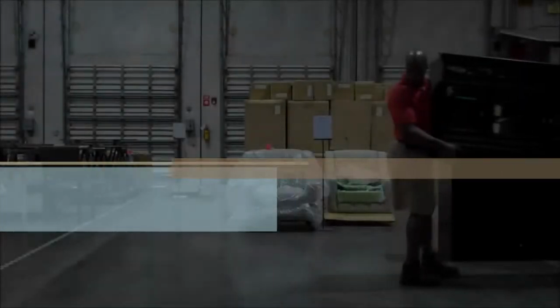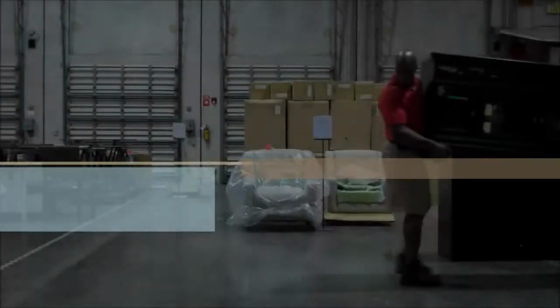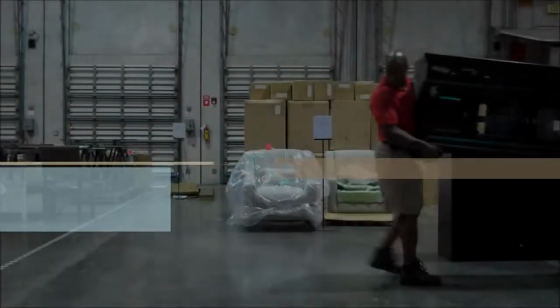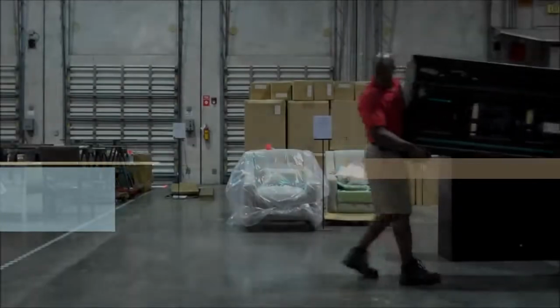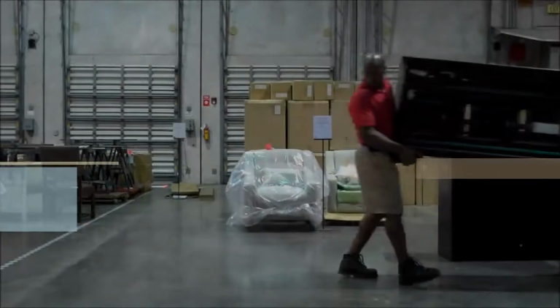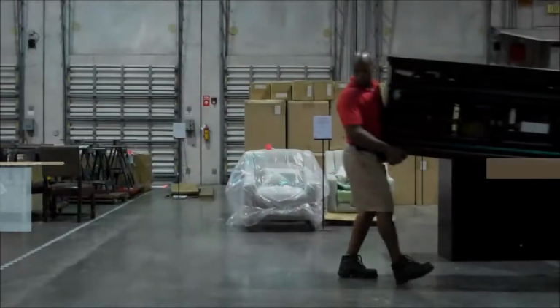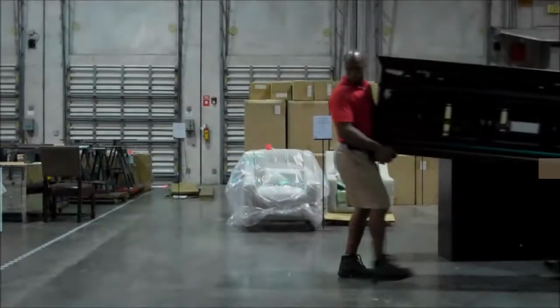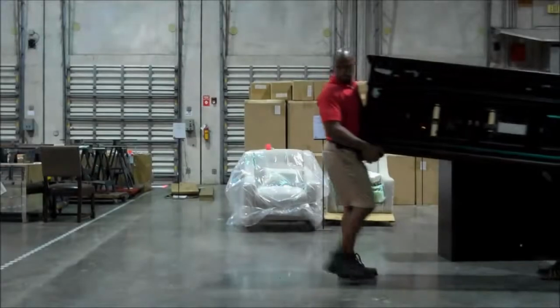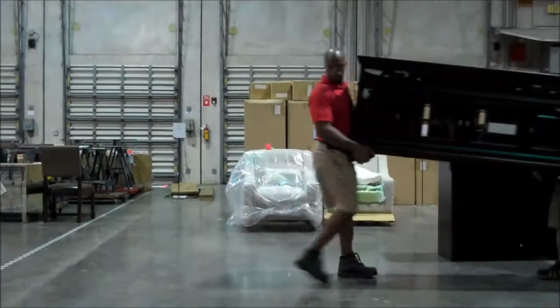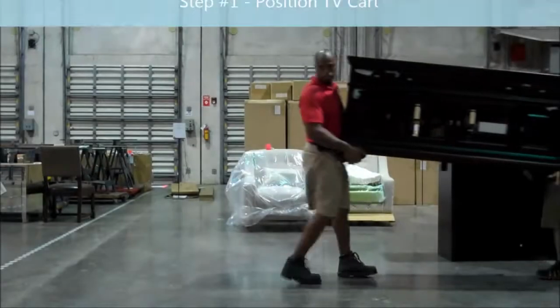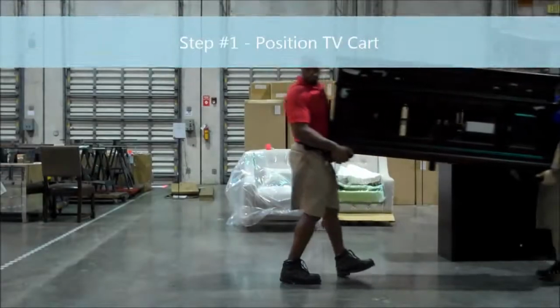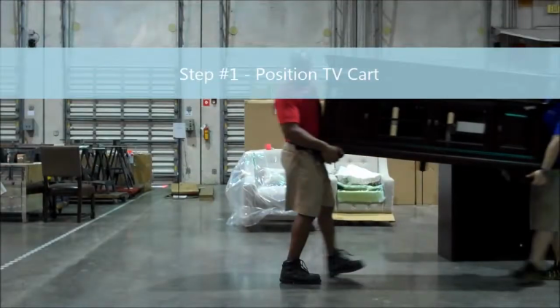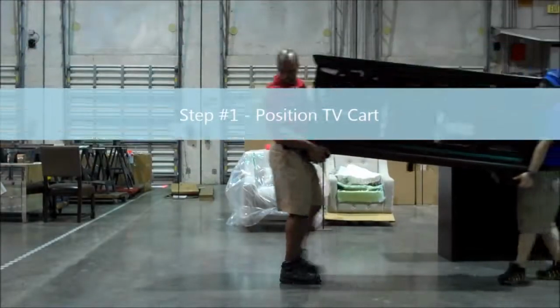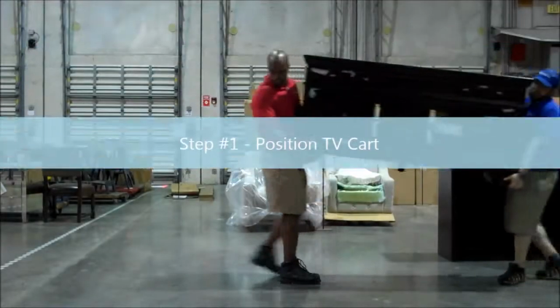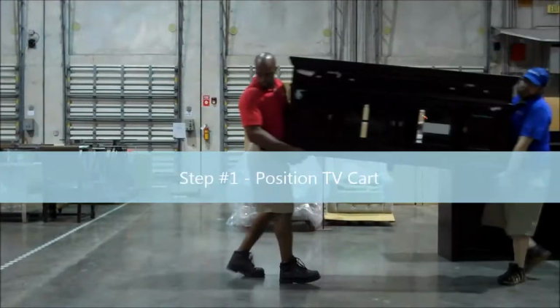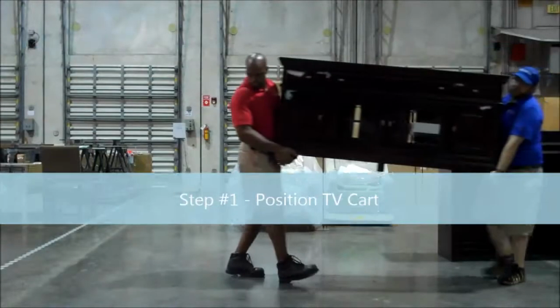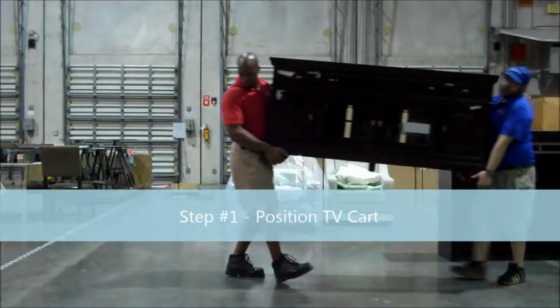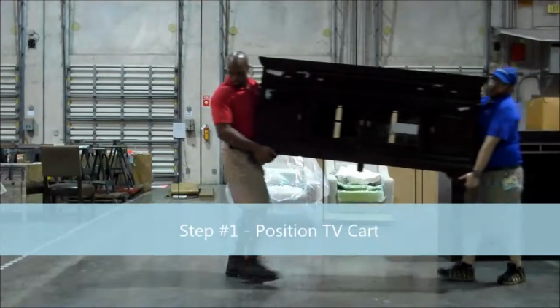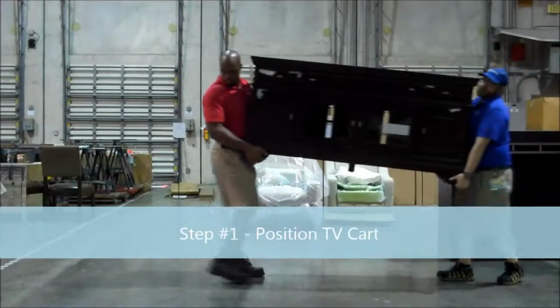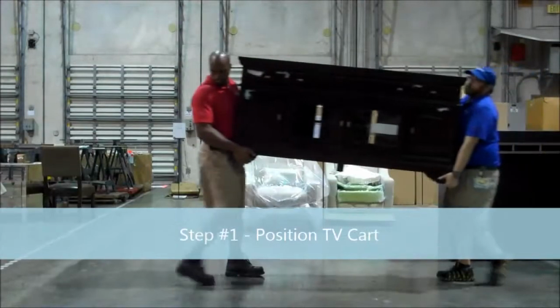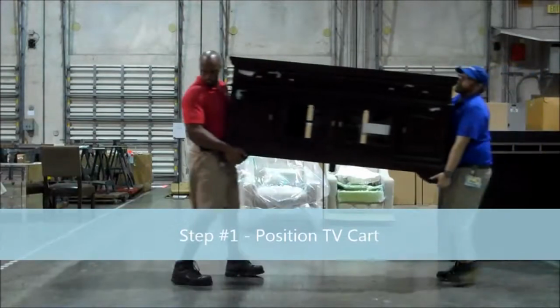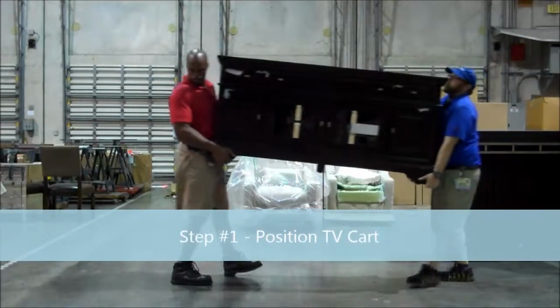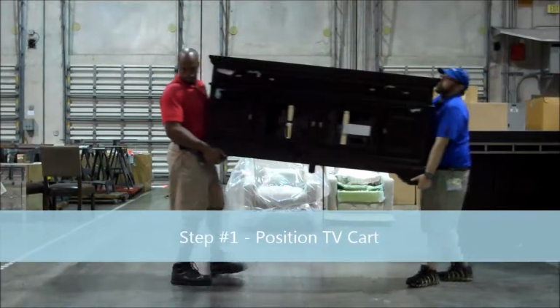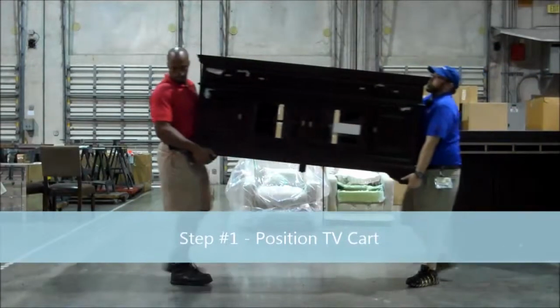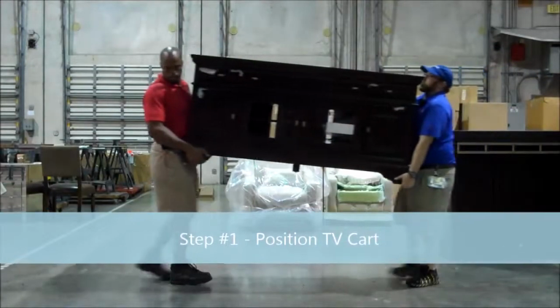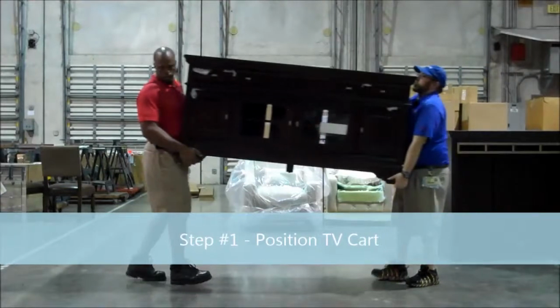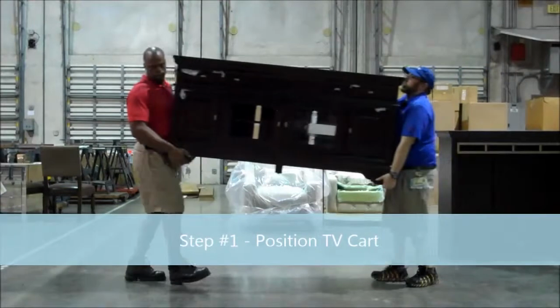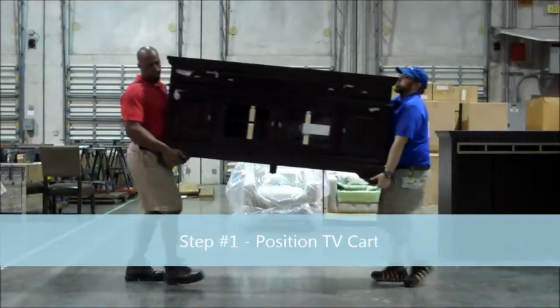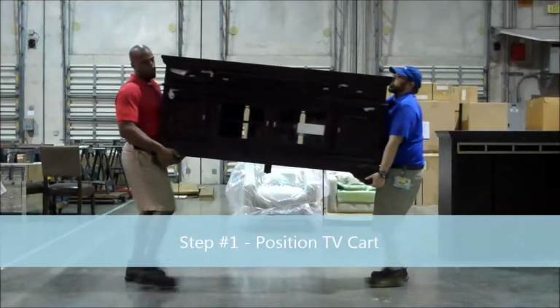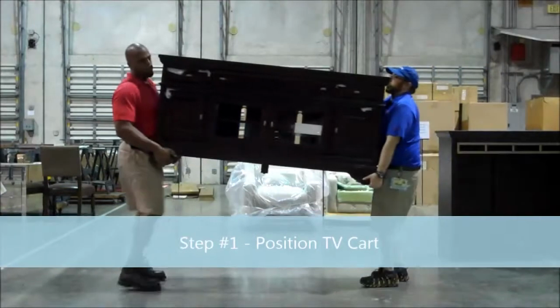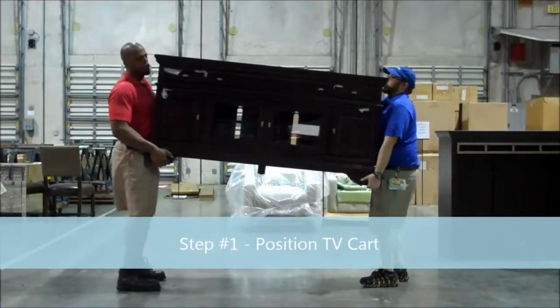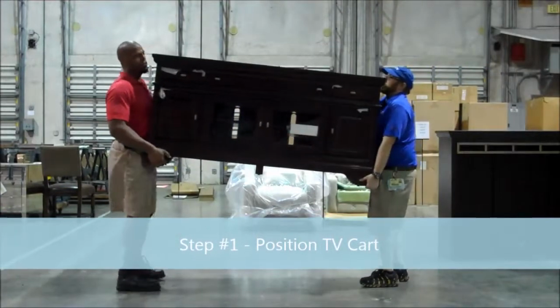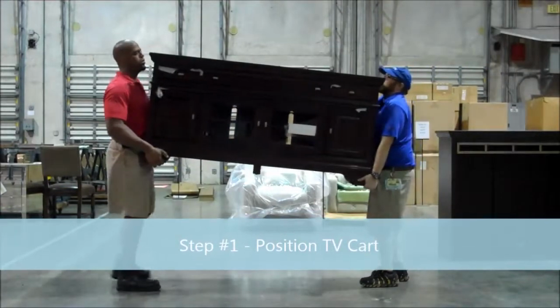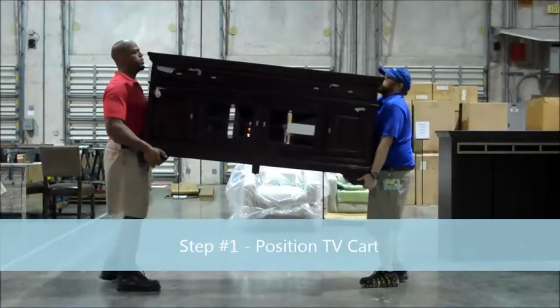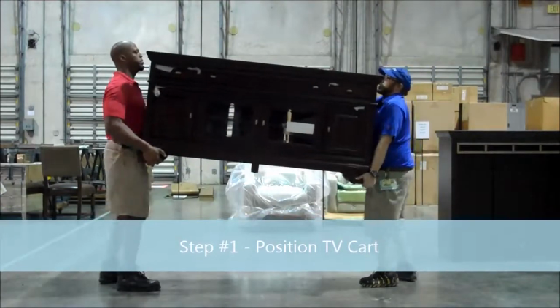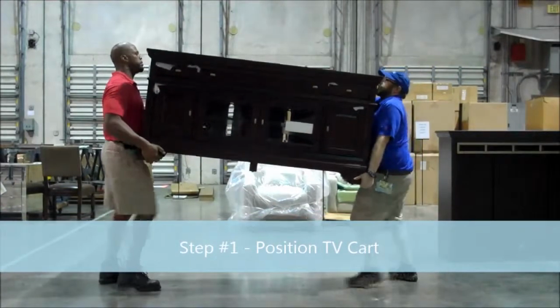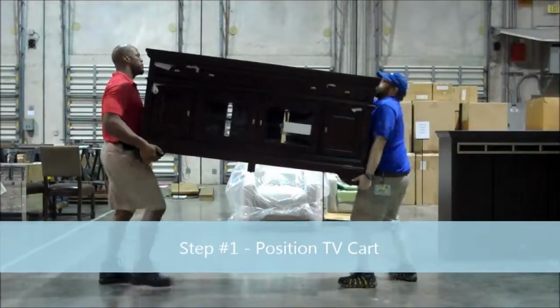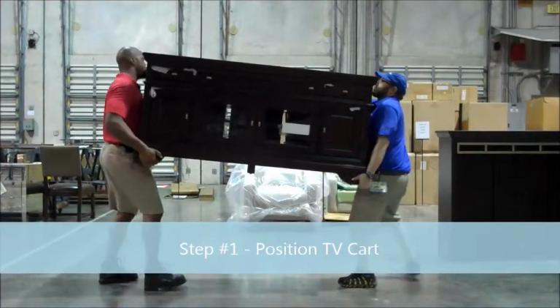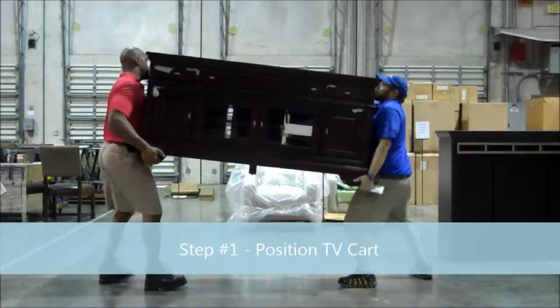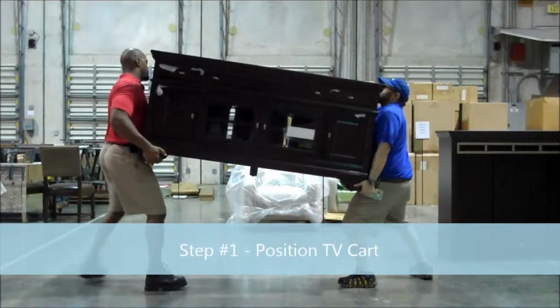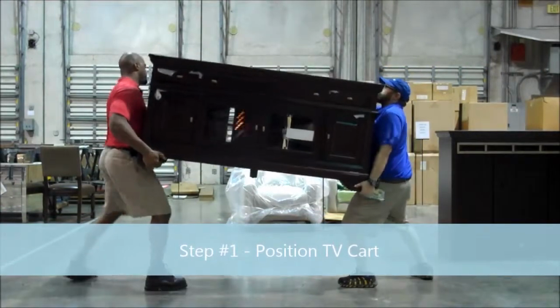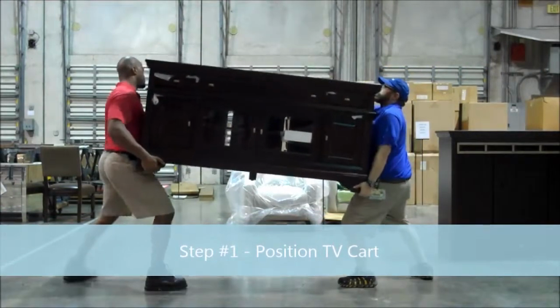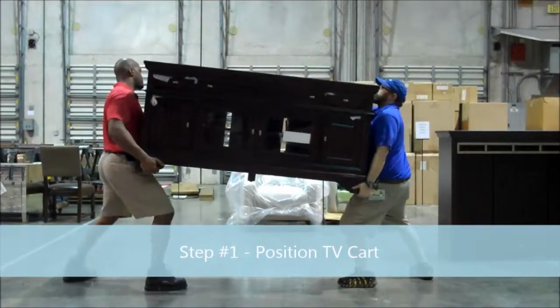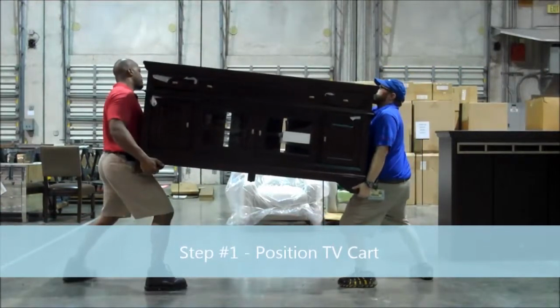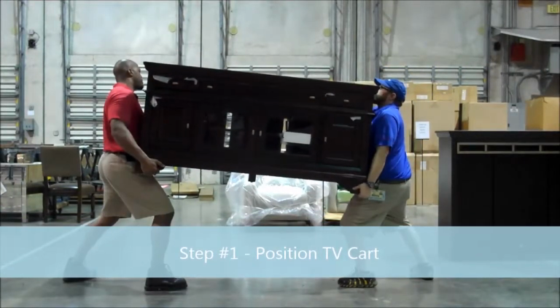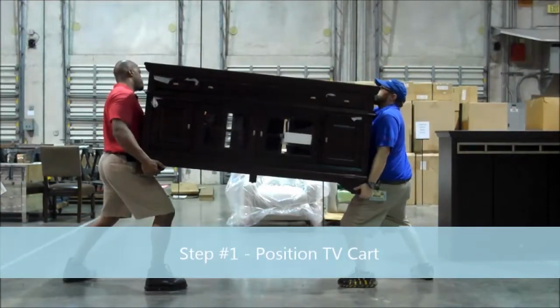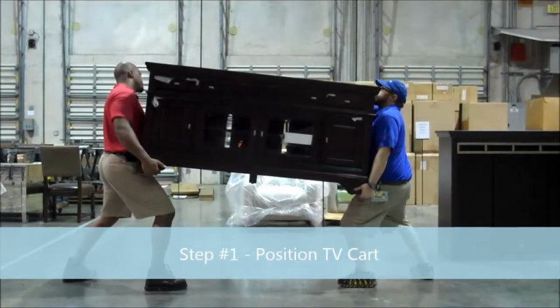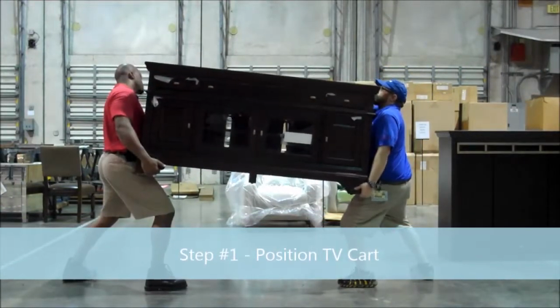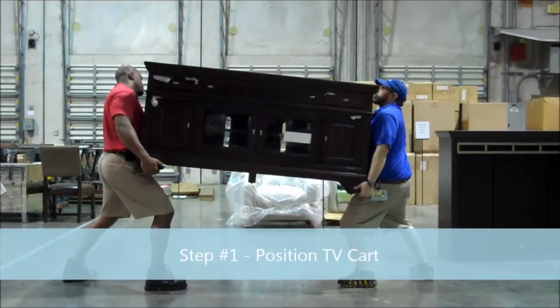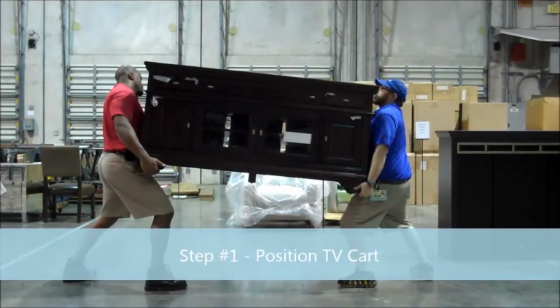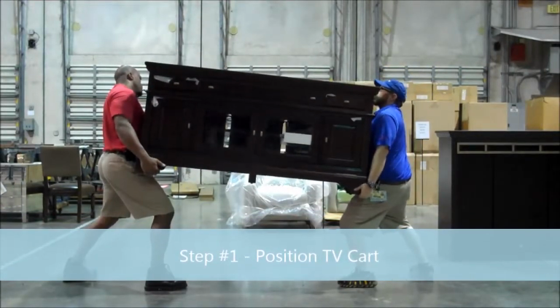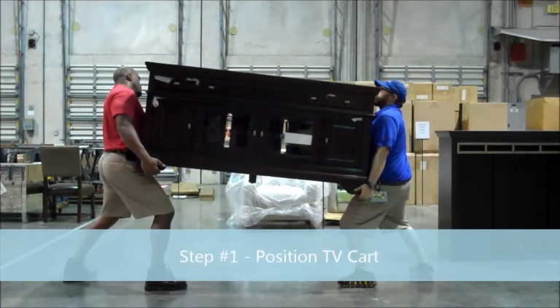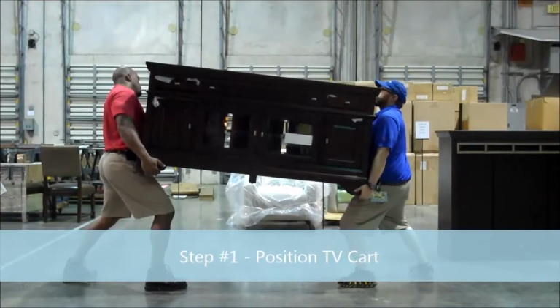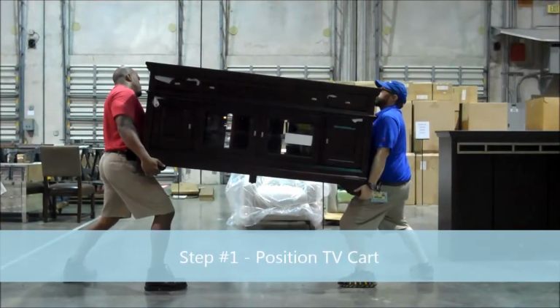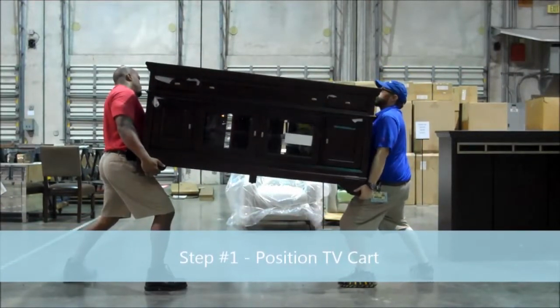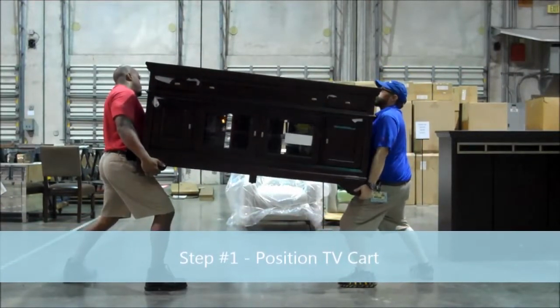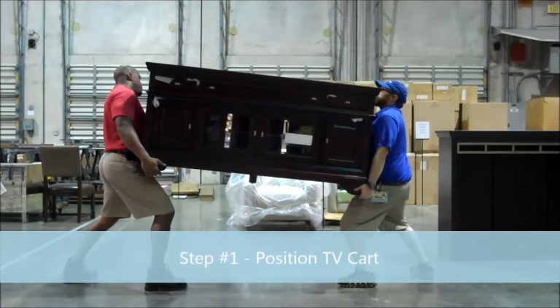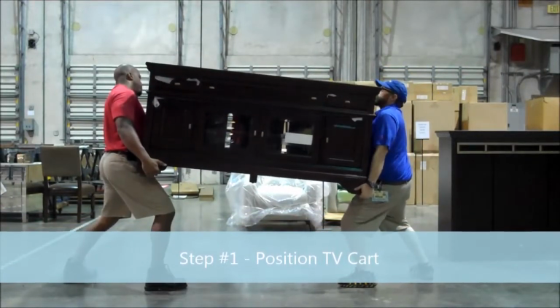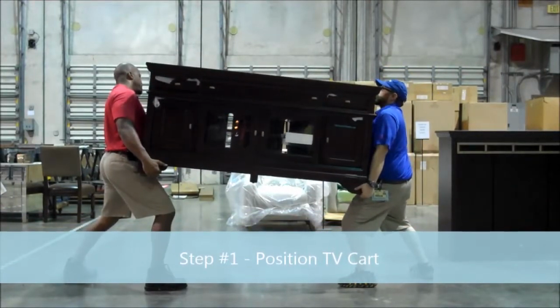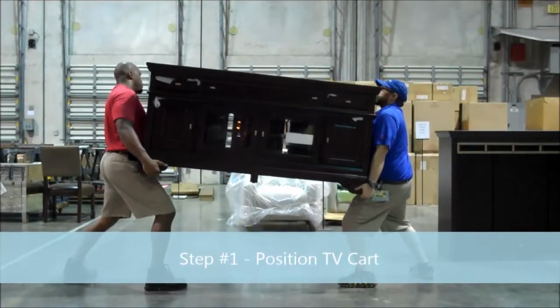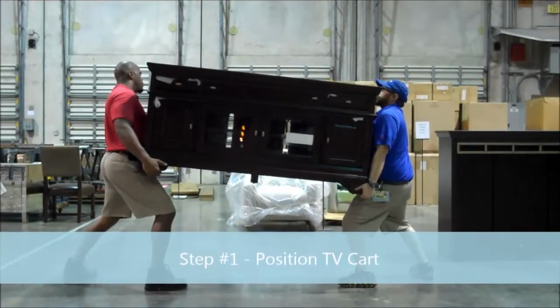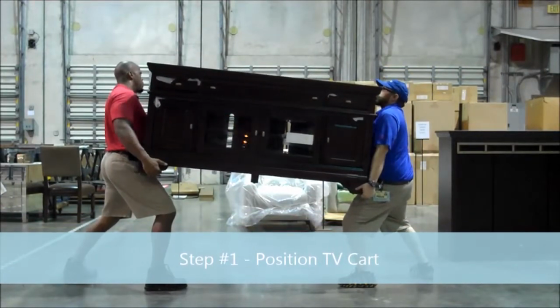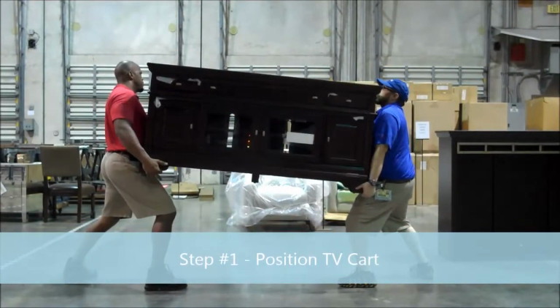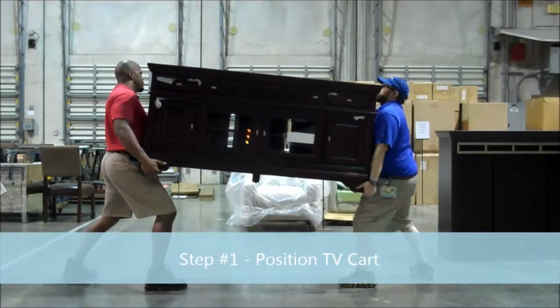Important step number one: position the TV cart. Key point — use a two-man lift for safety.